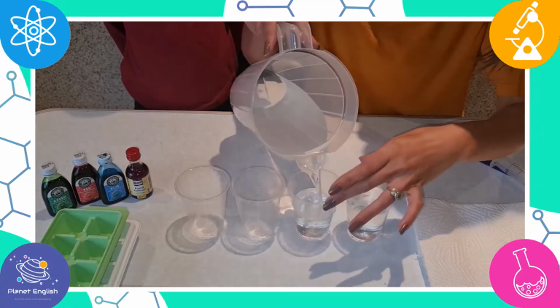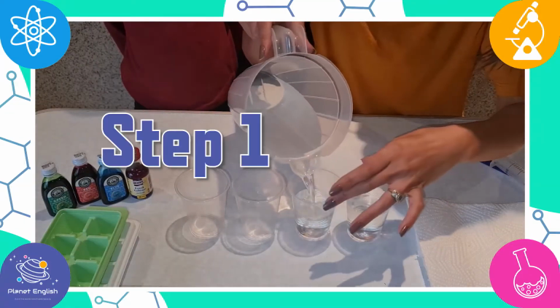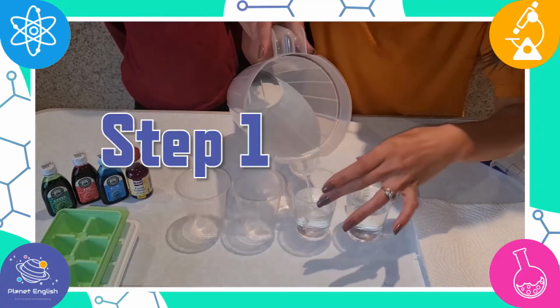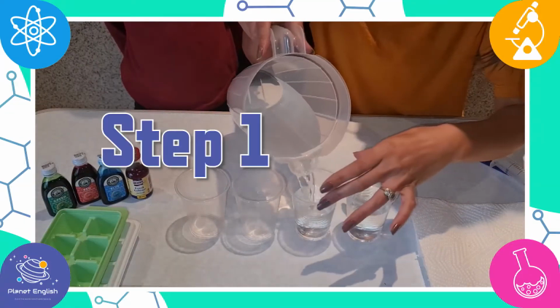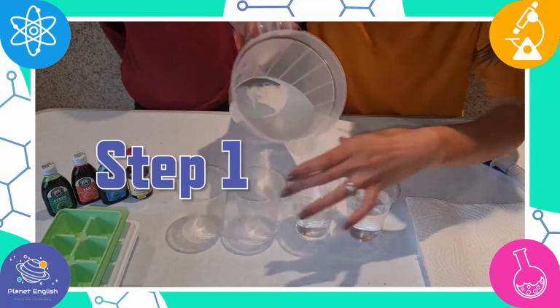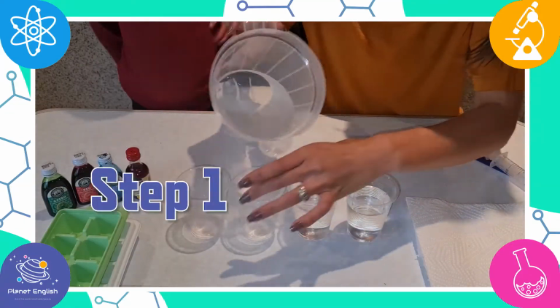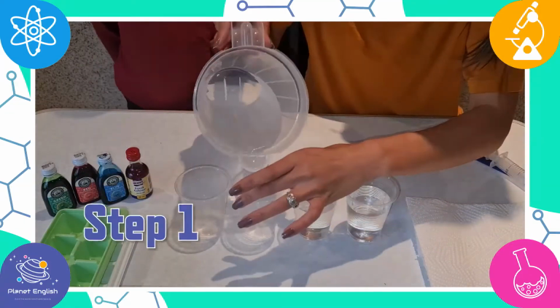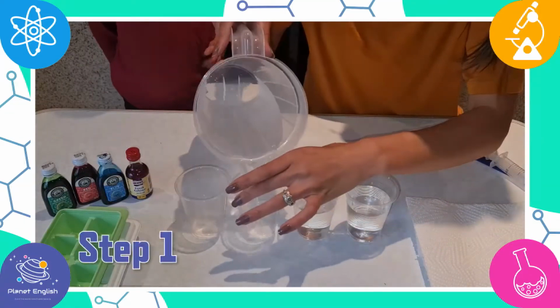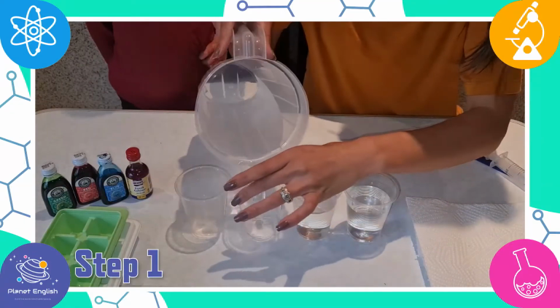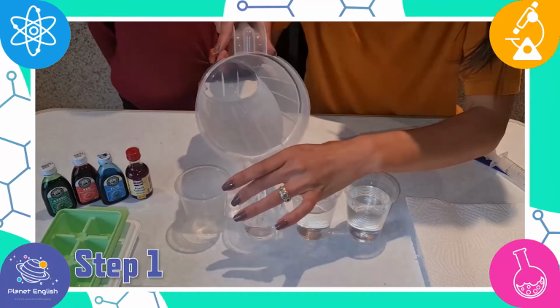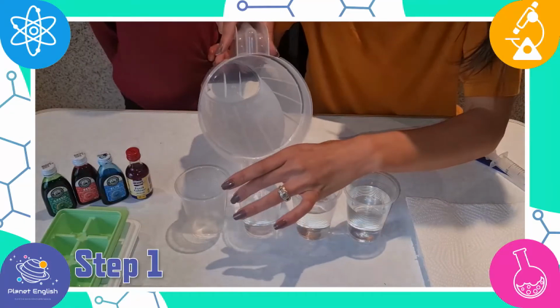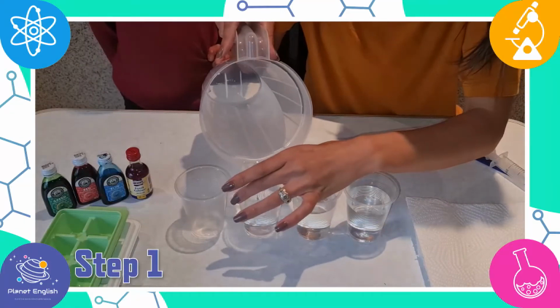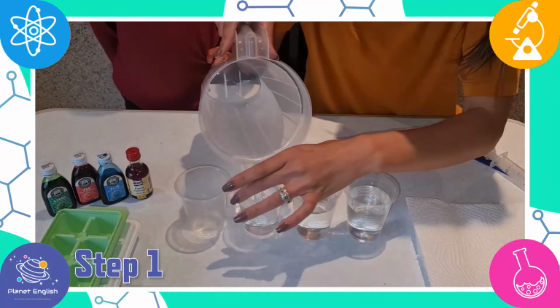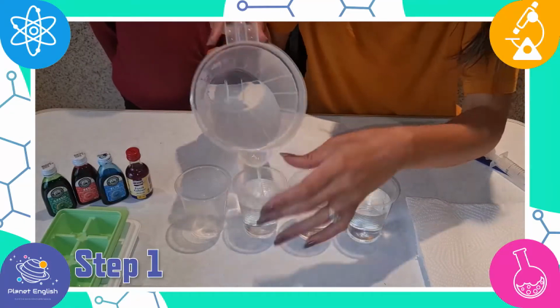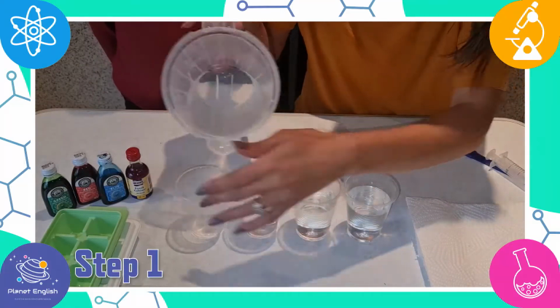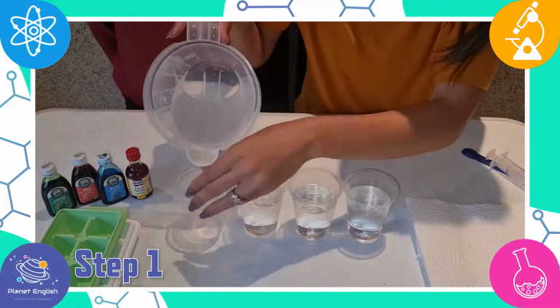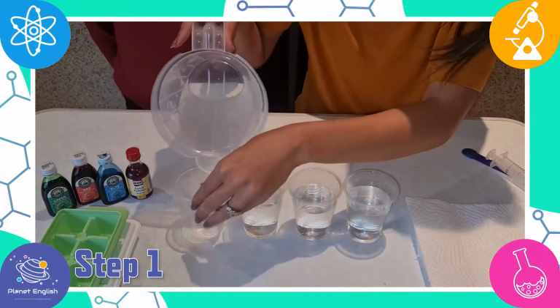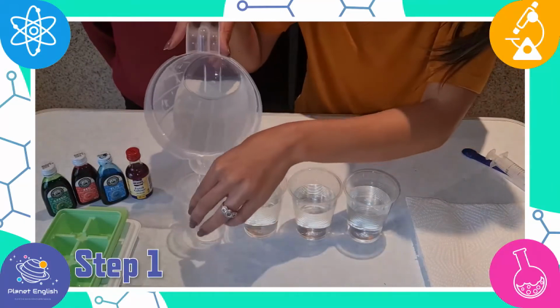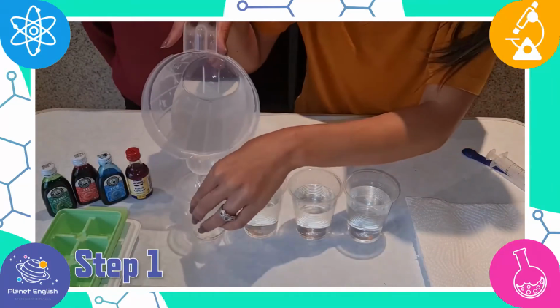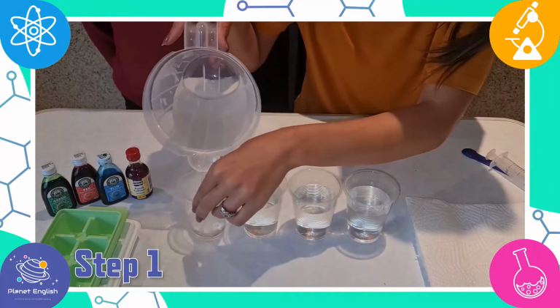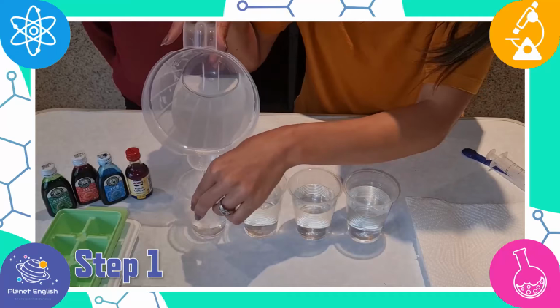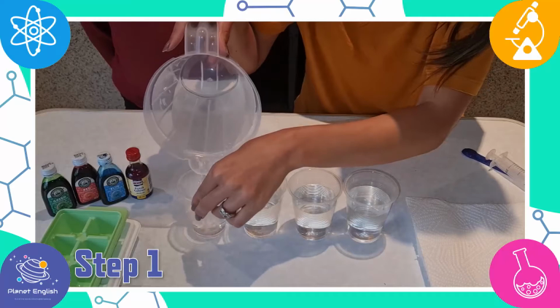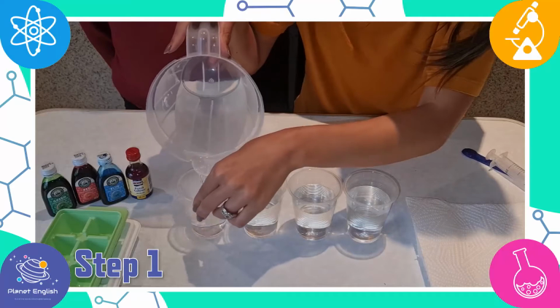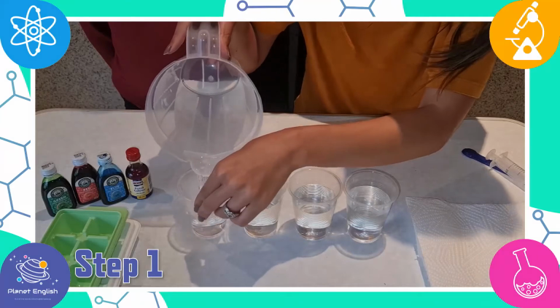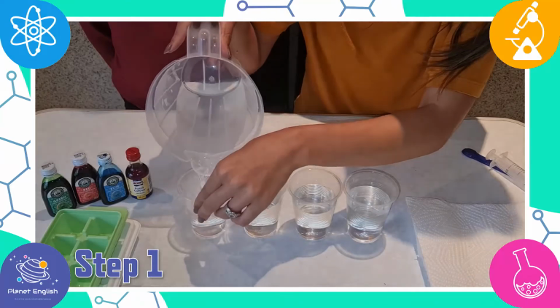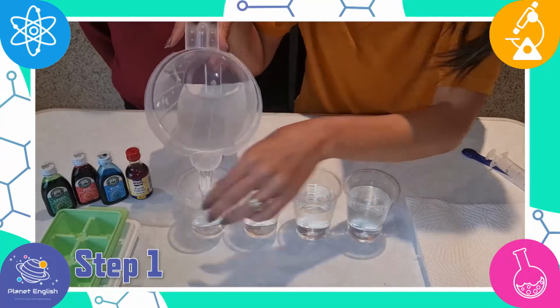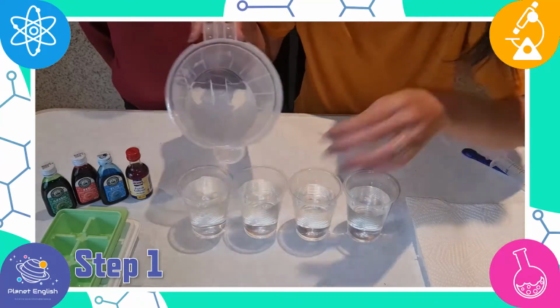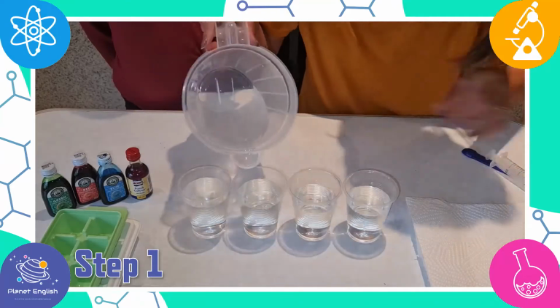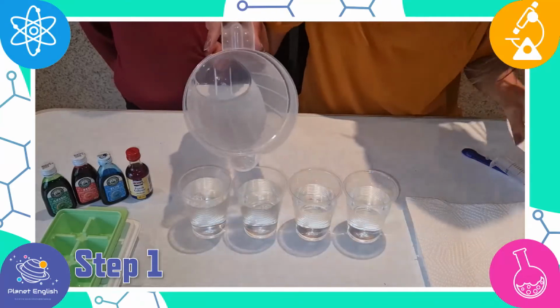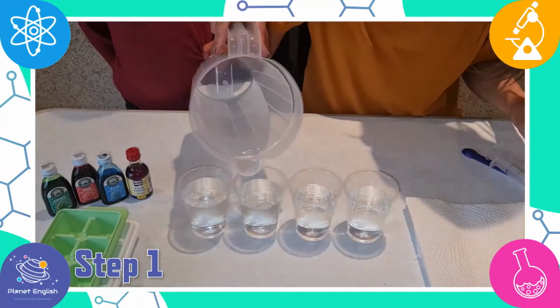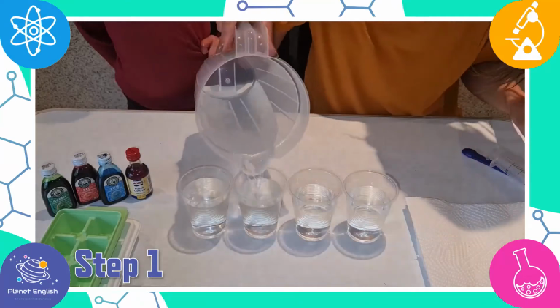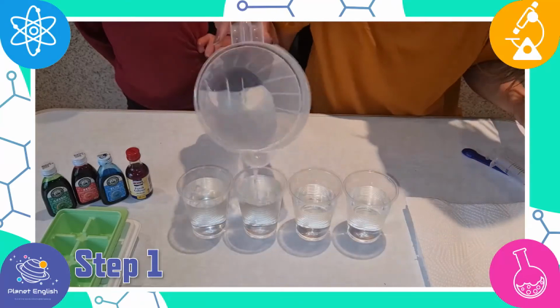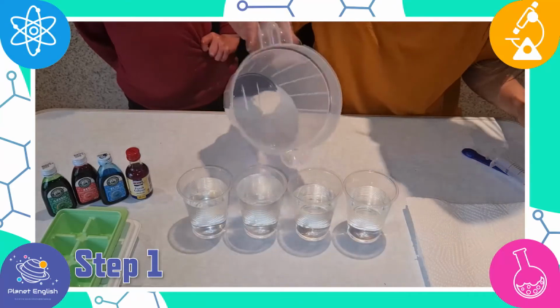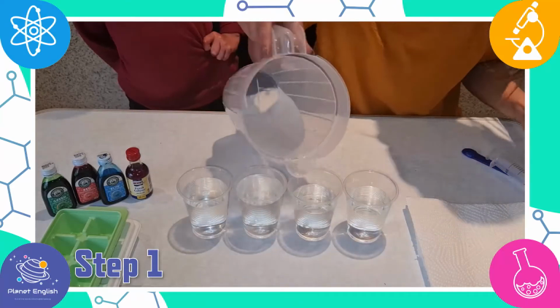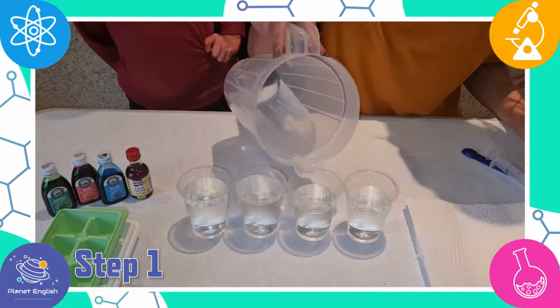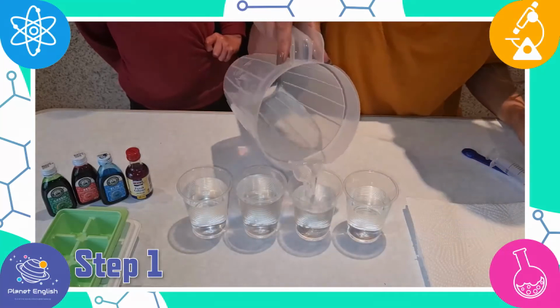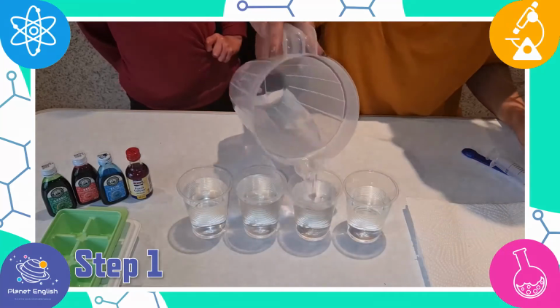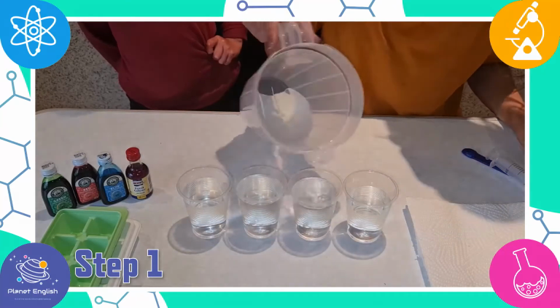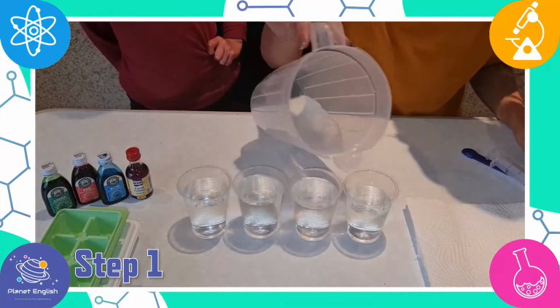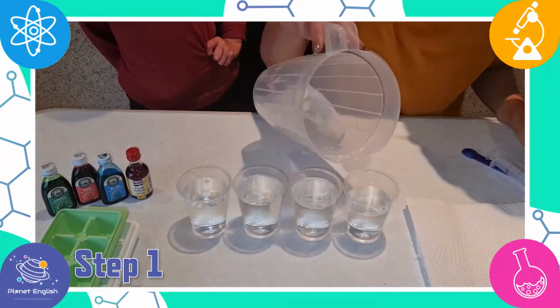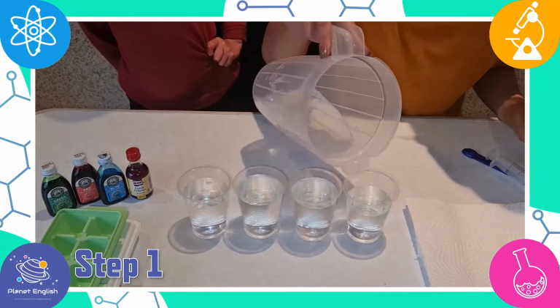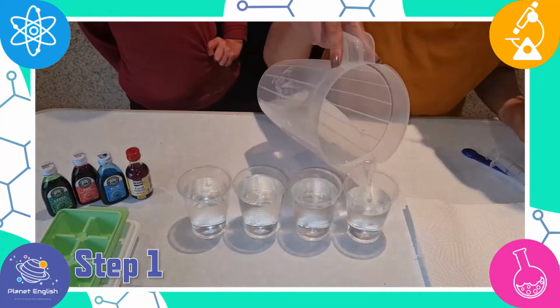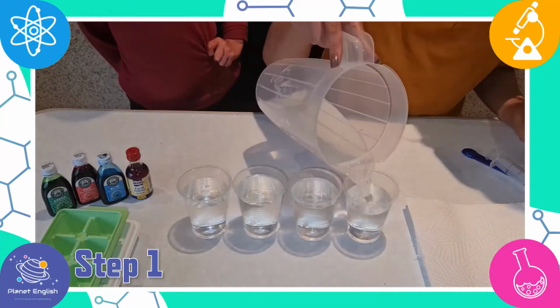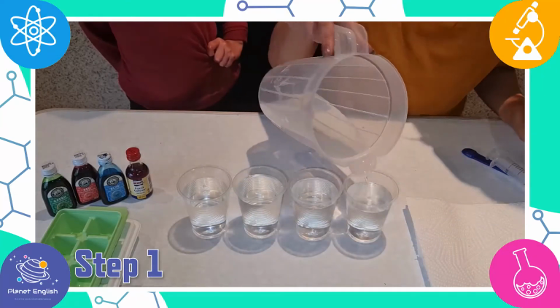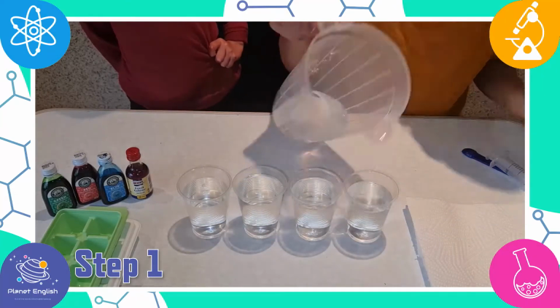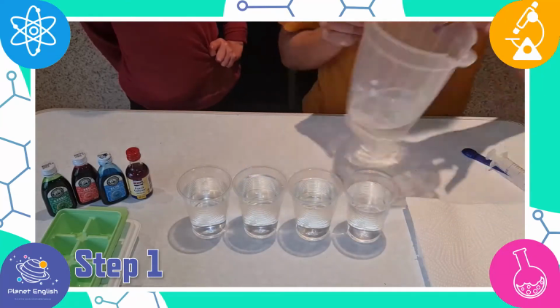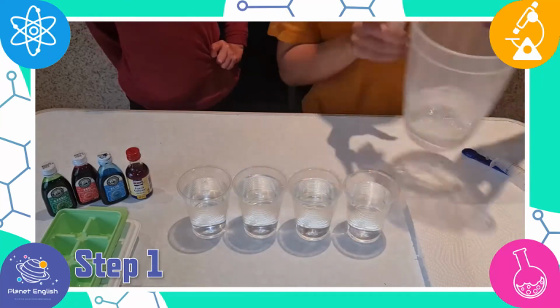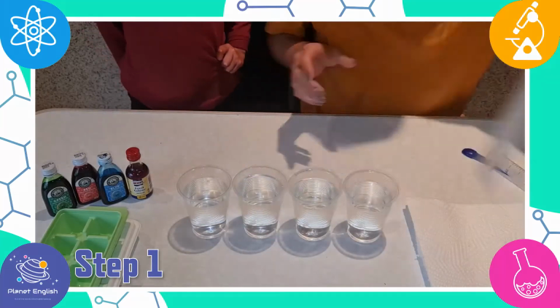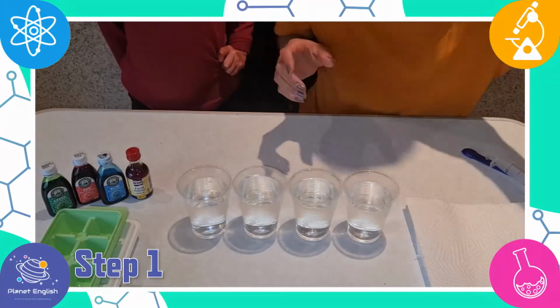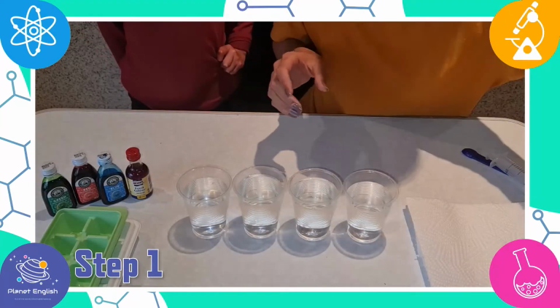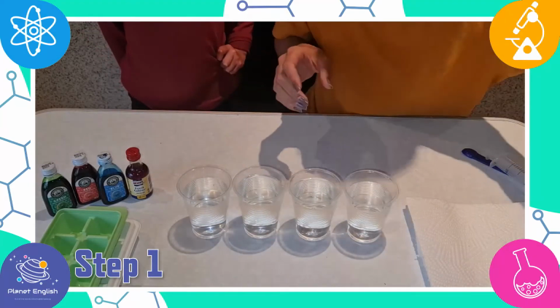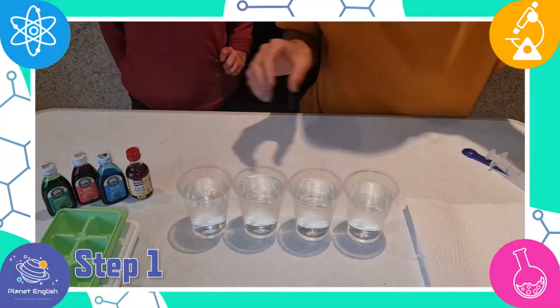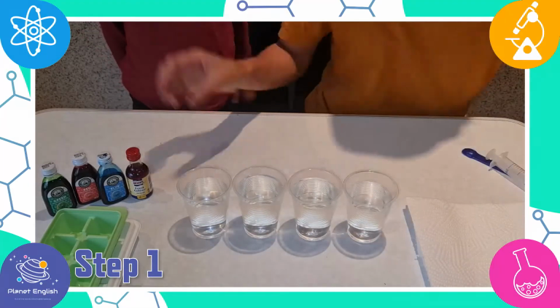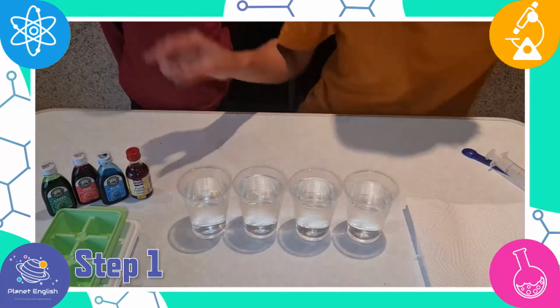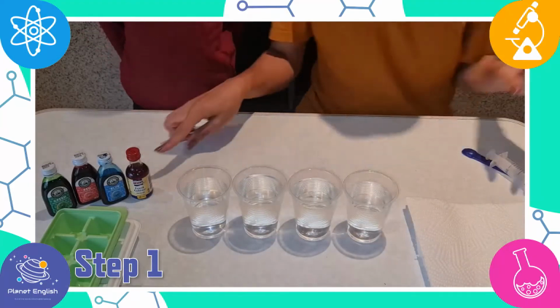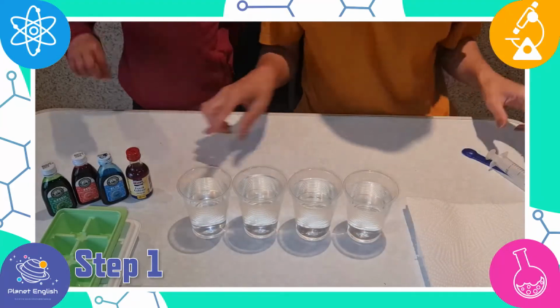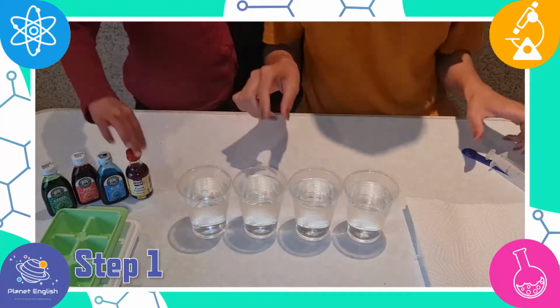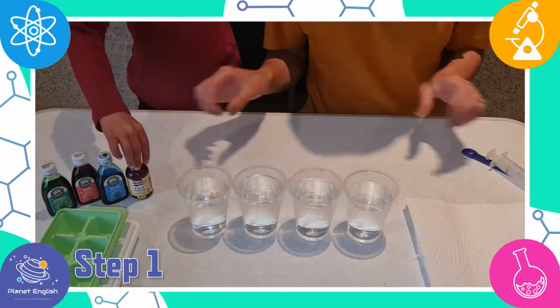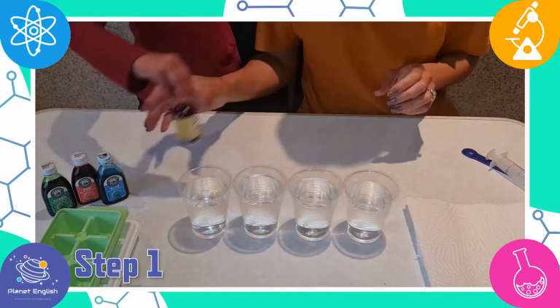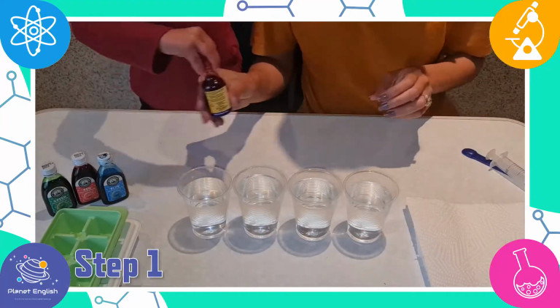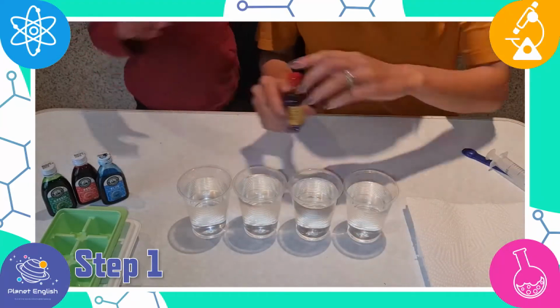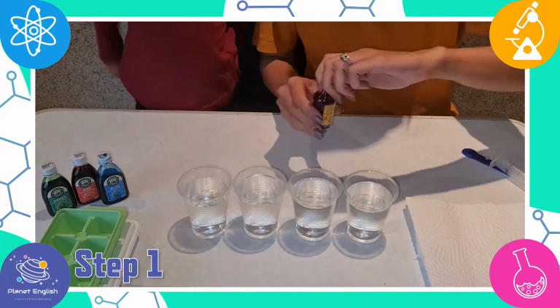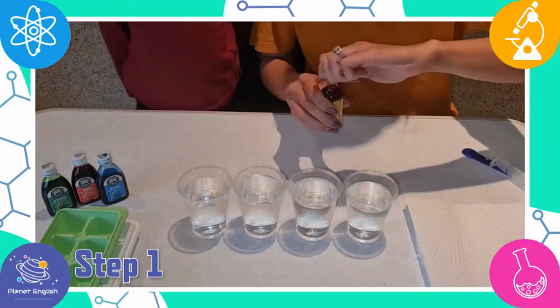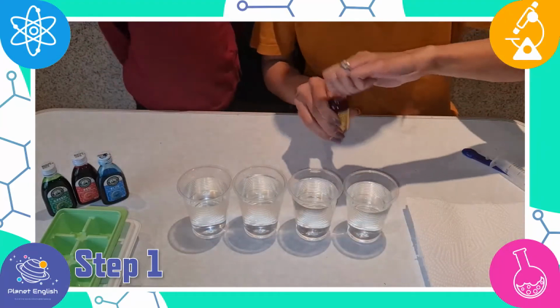Step 1. Combine the water and food coloring in different plastic cups and mix until combined.